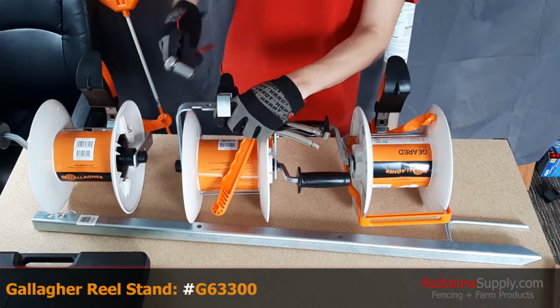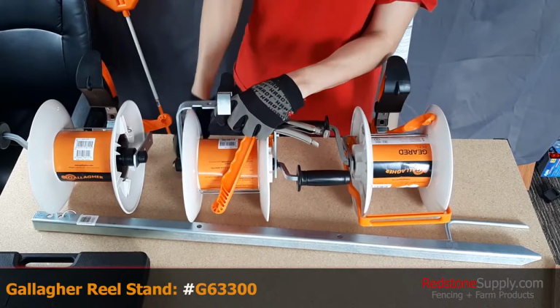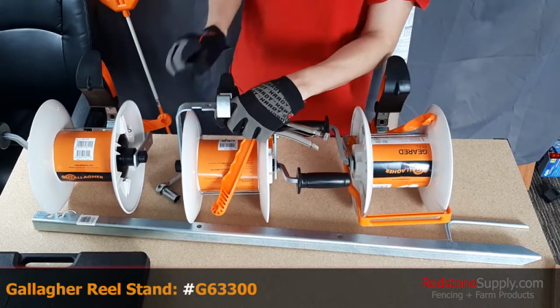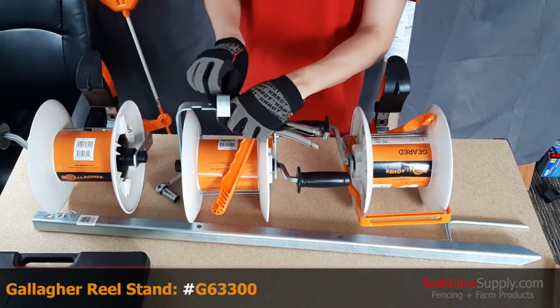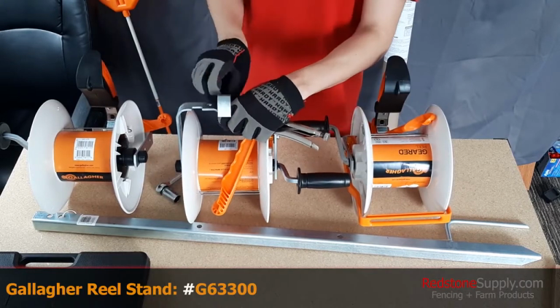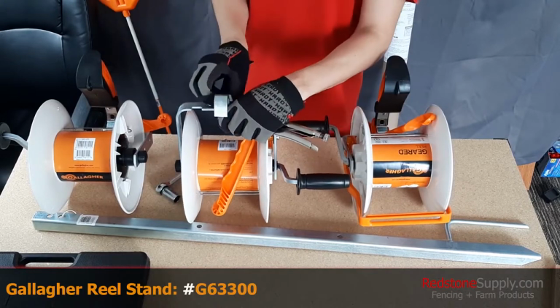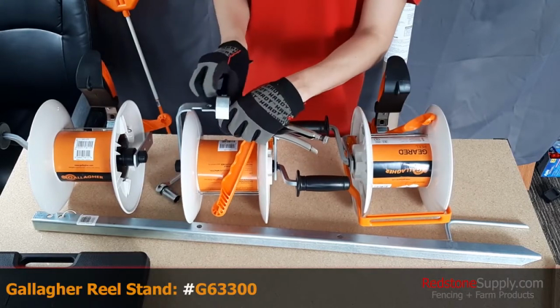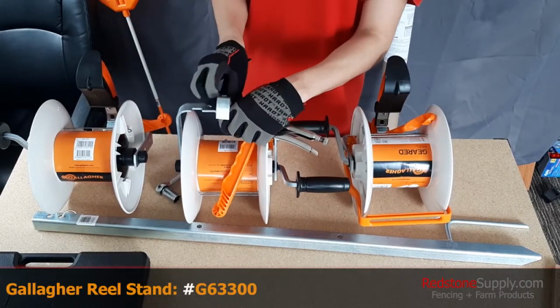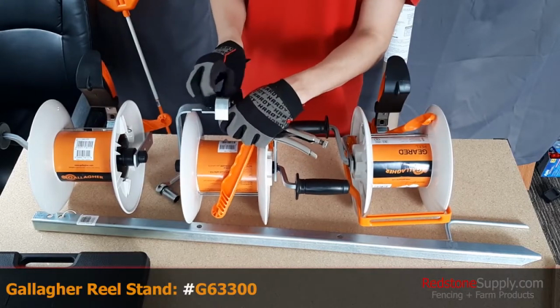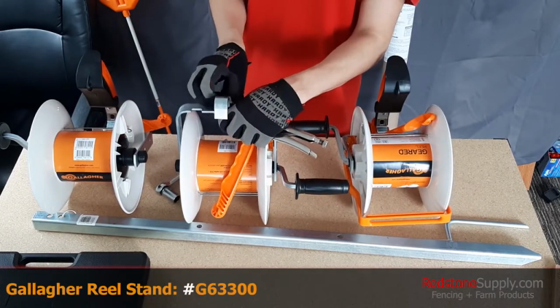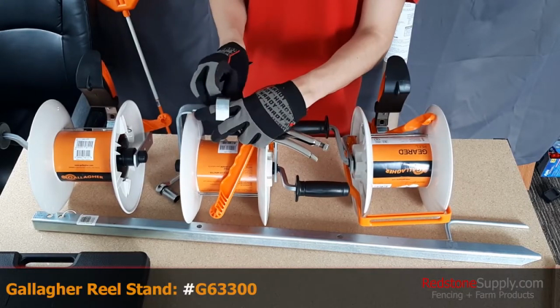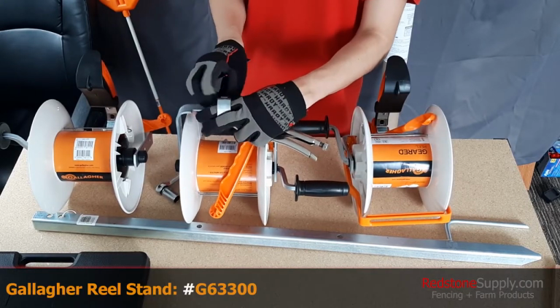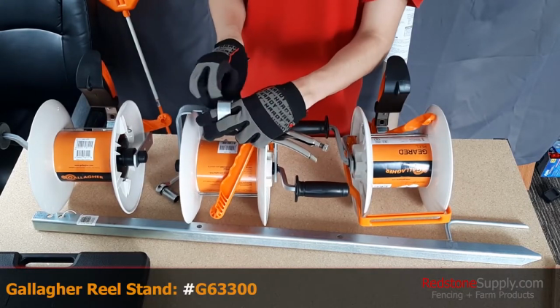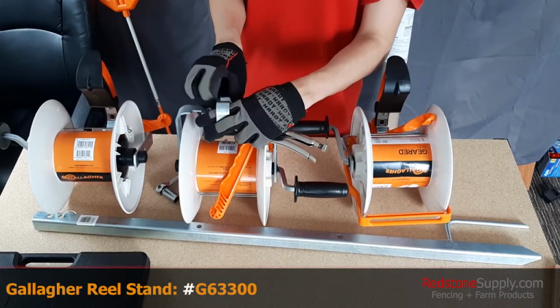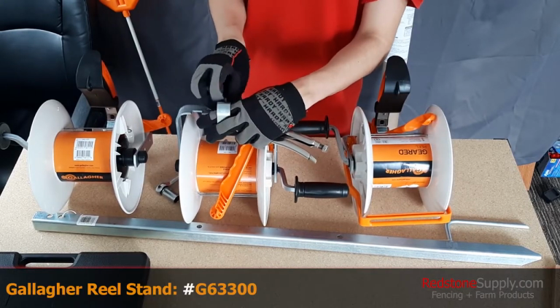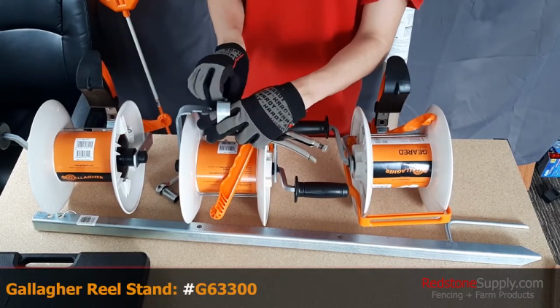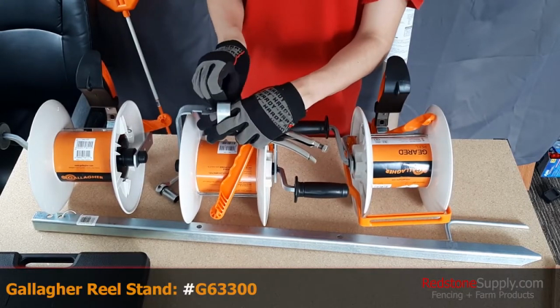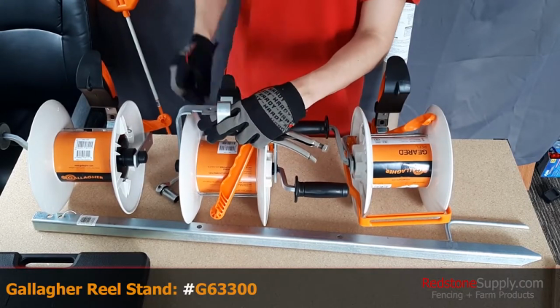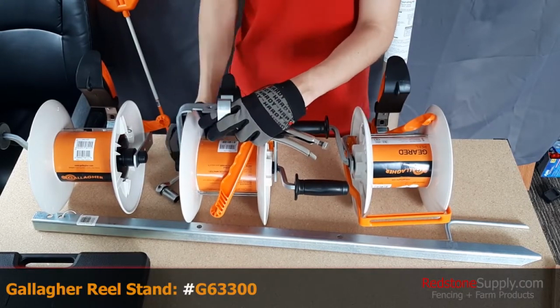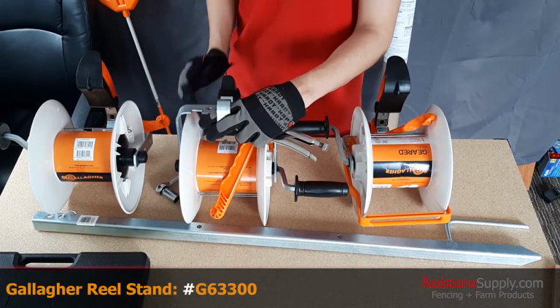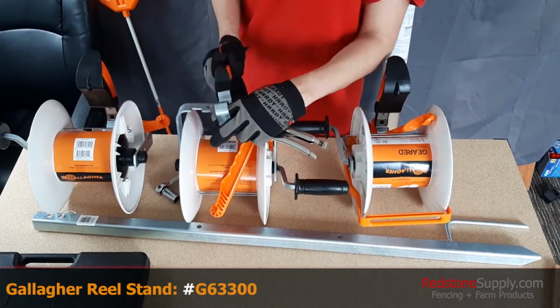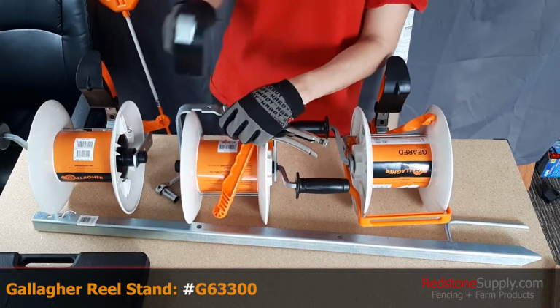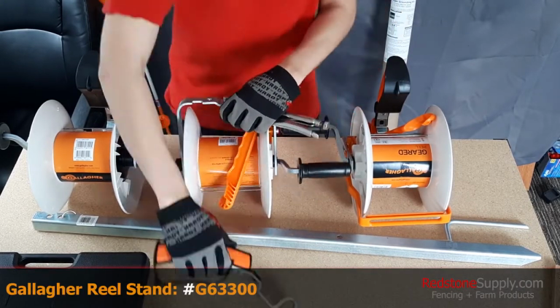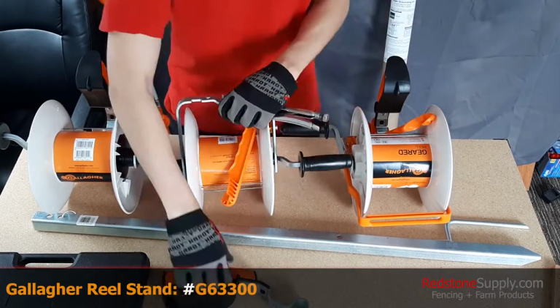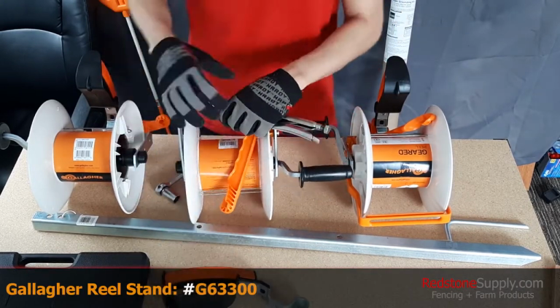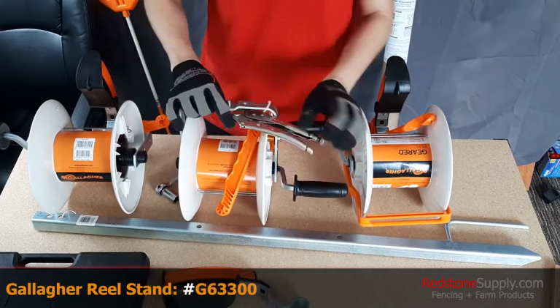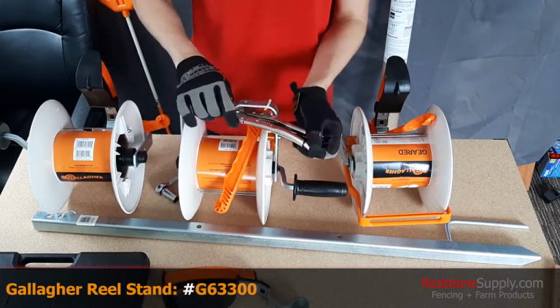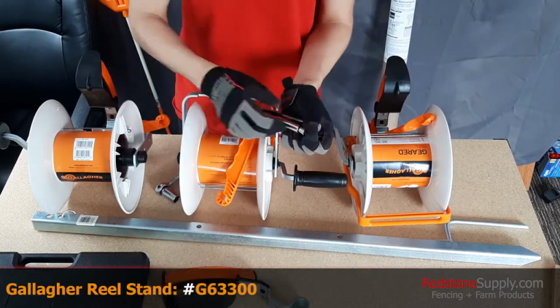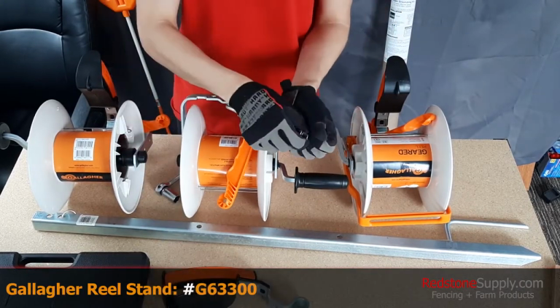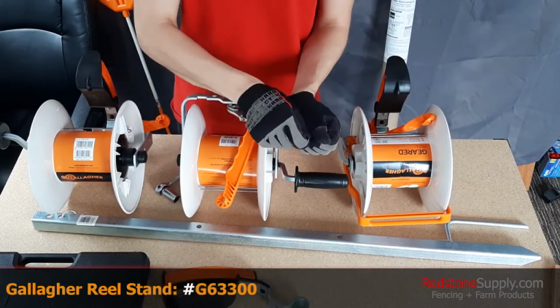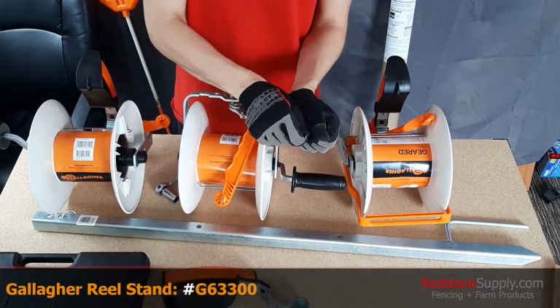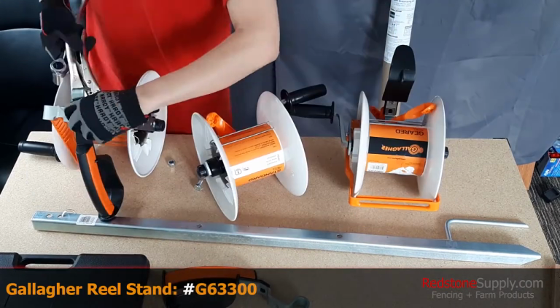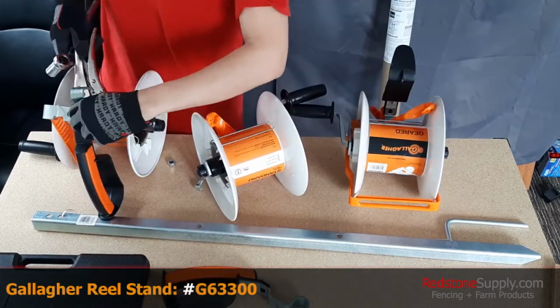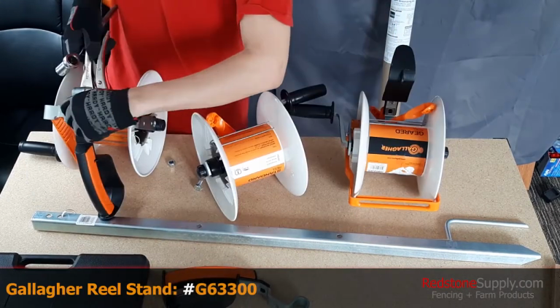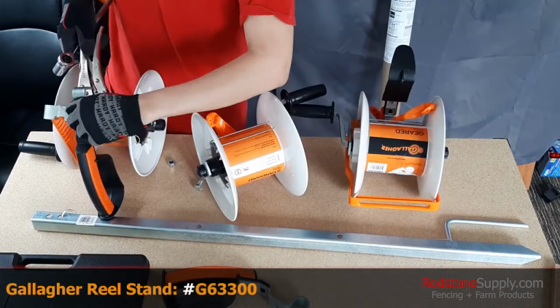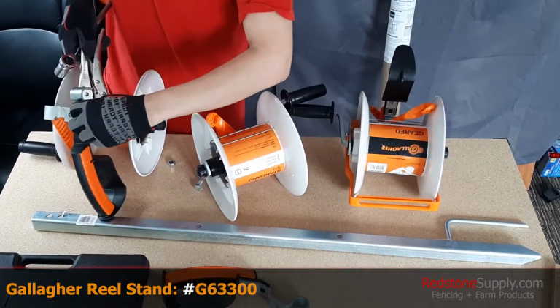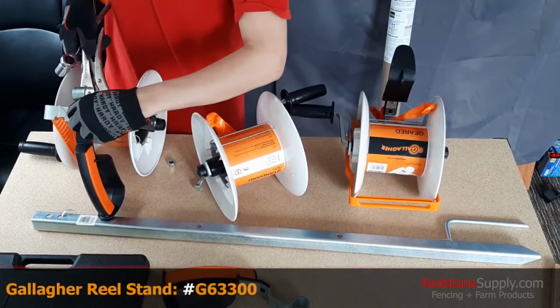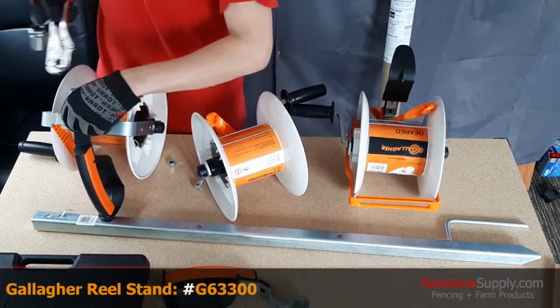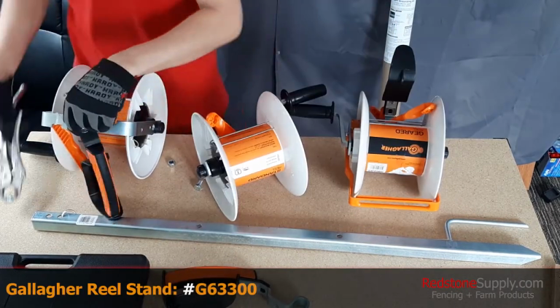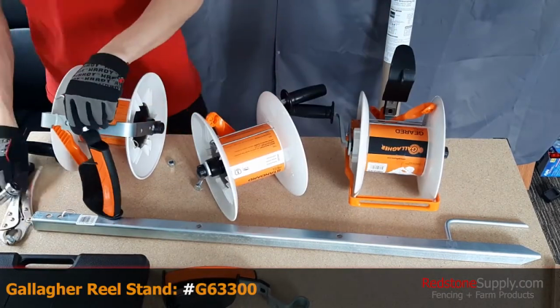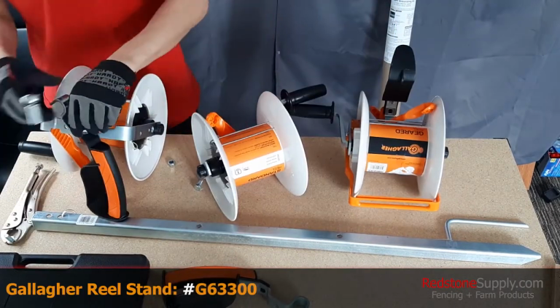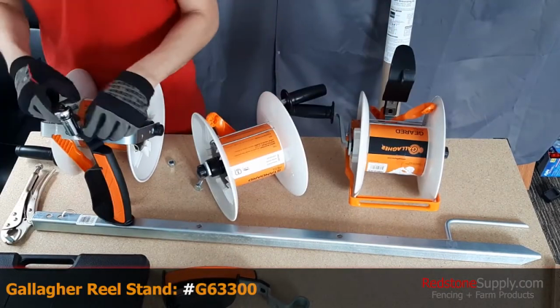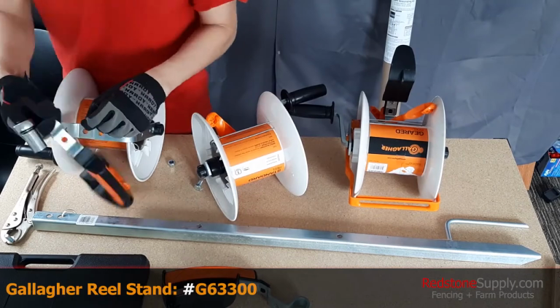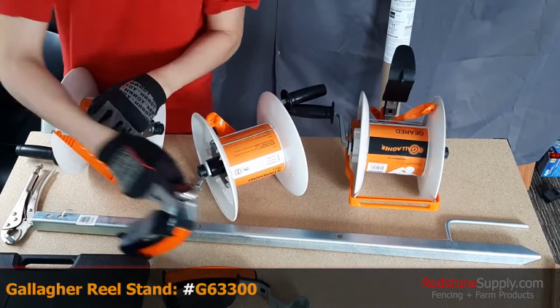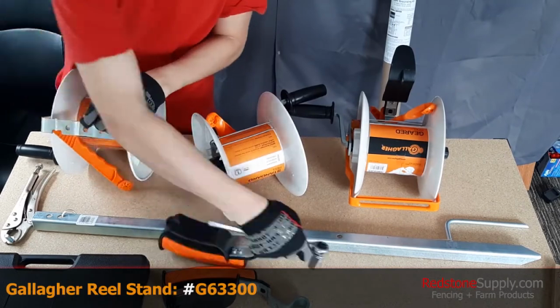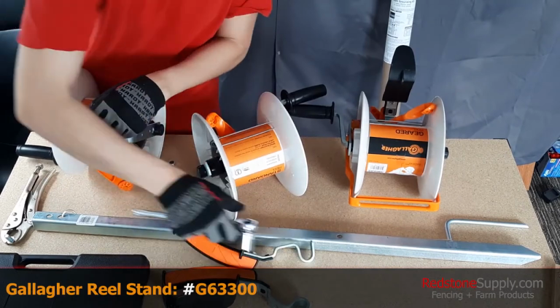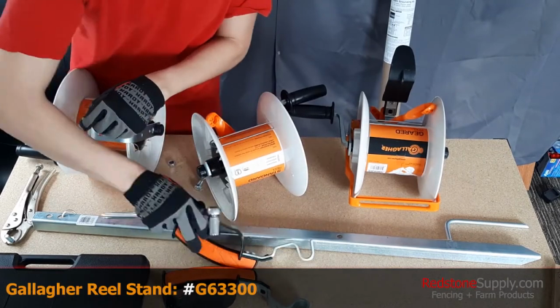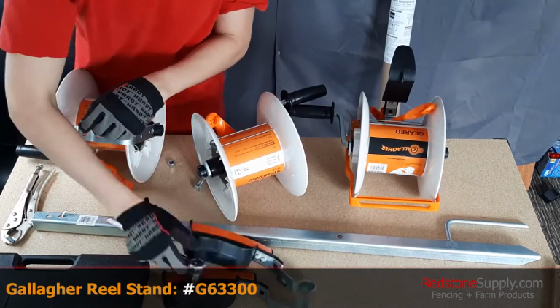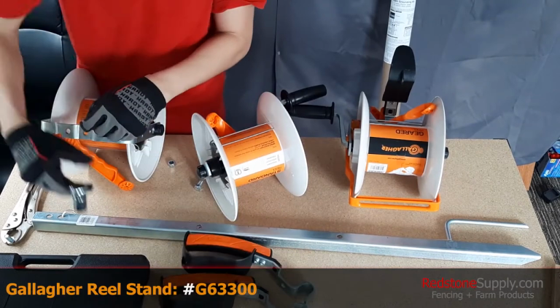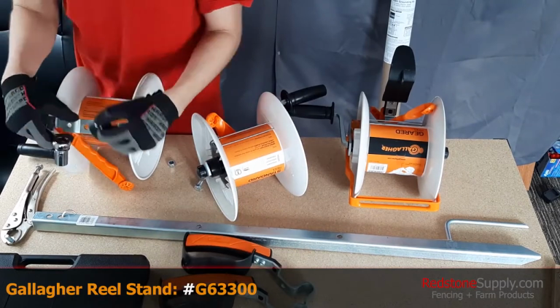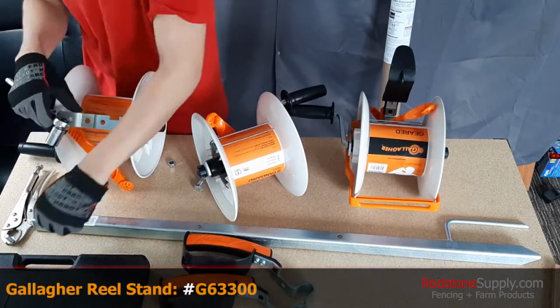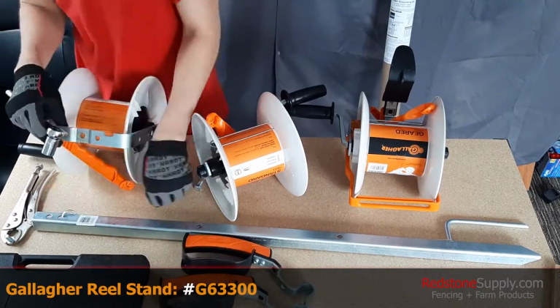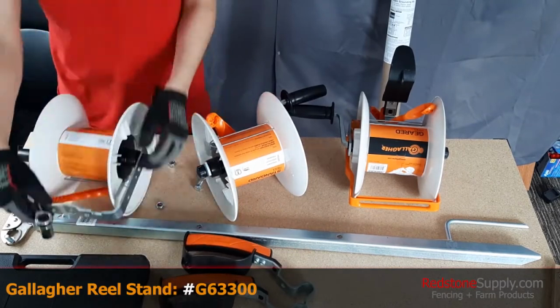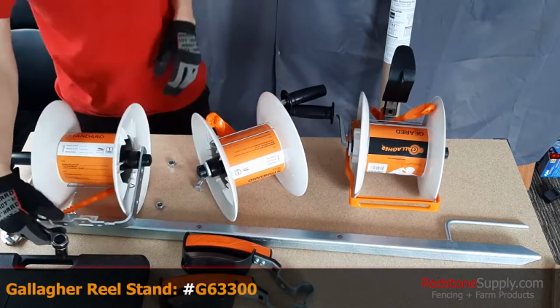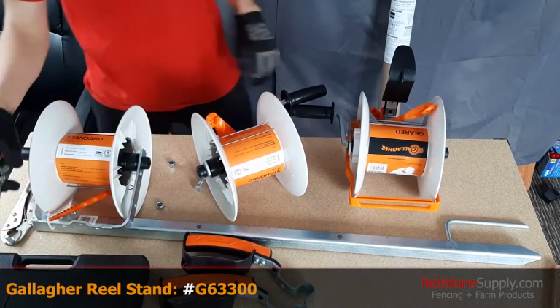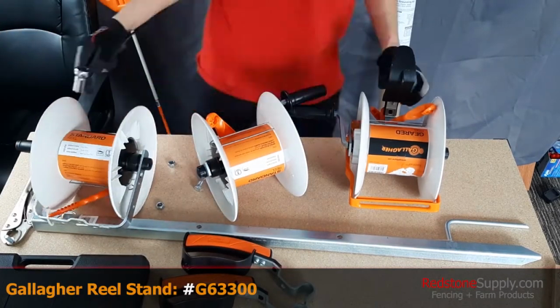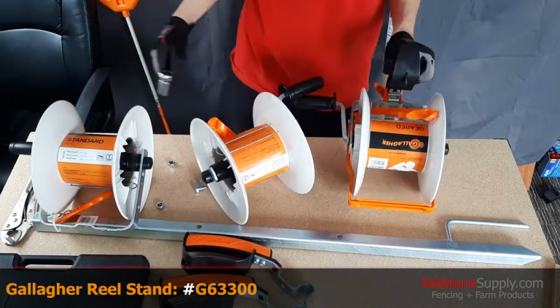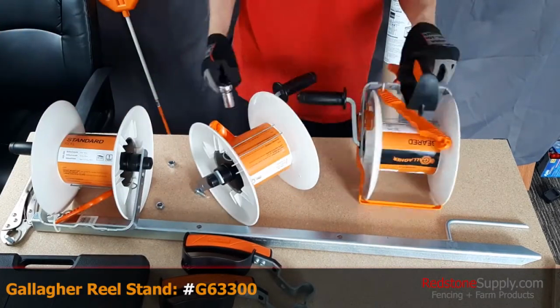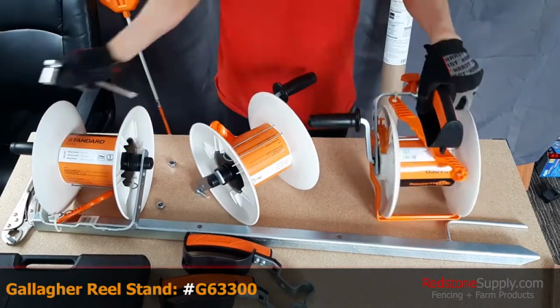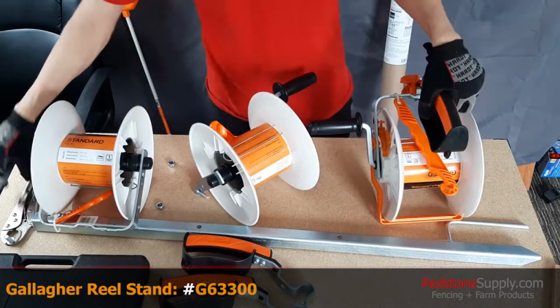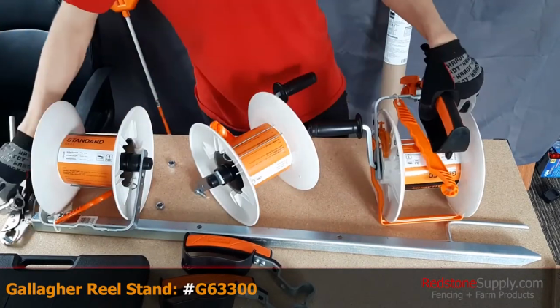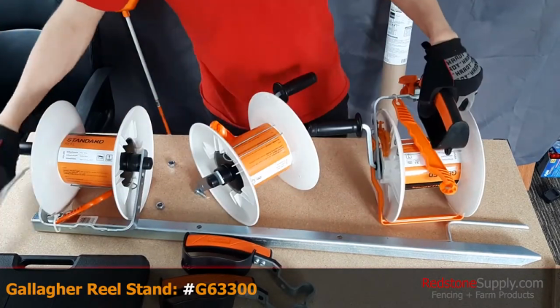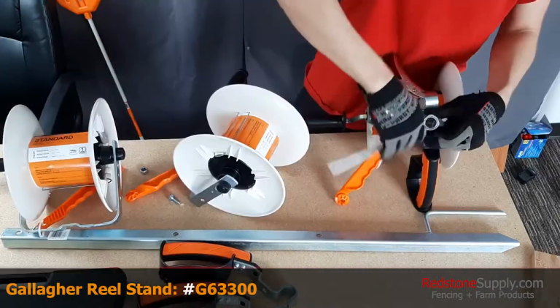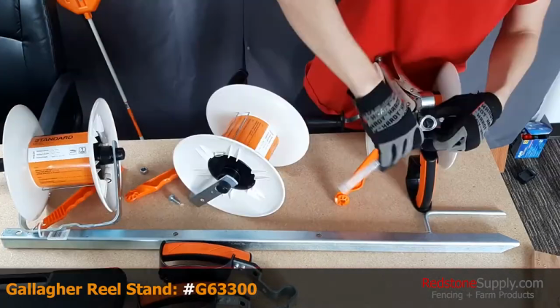The following is a very sped up example of what assembling three standard reels to this reel stand looks like.